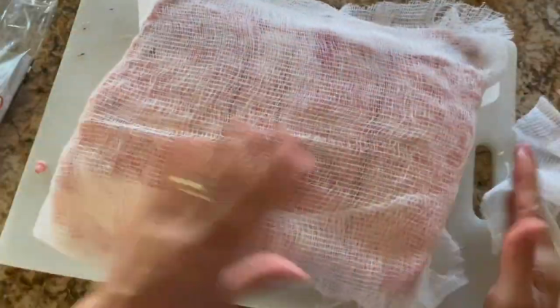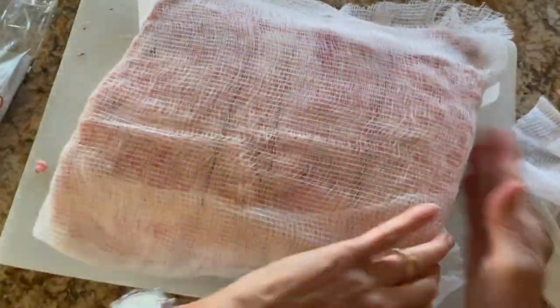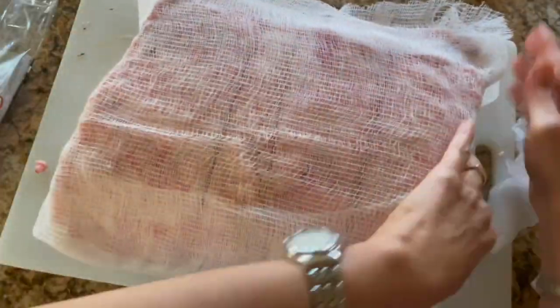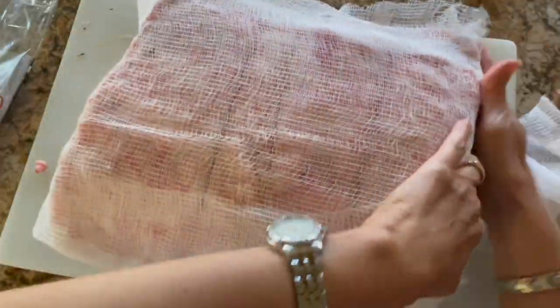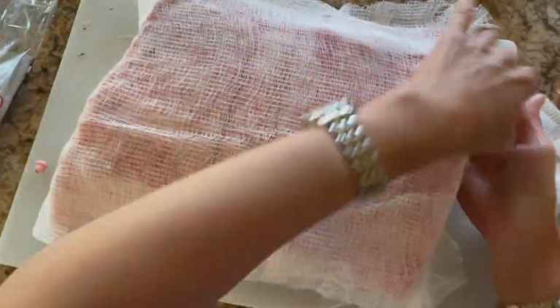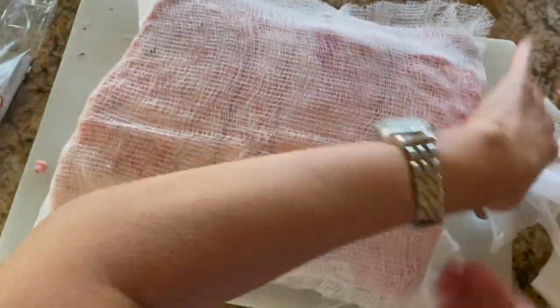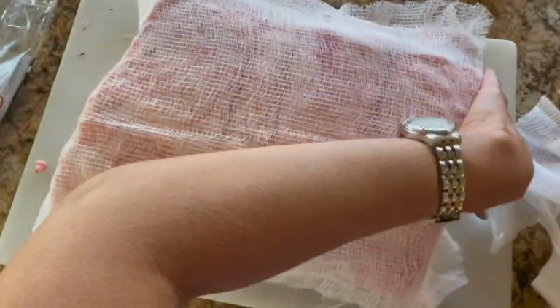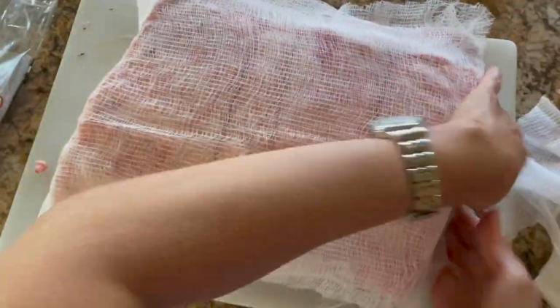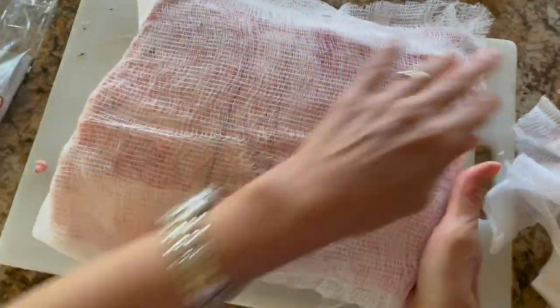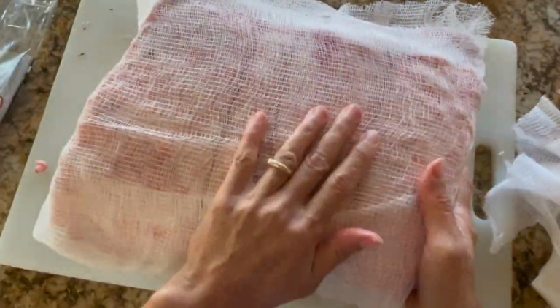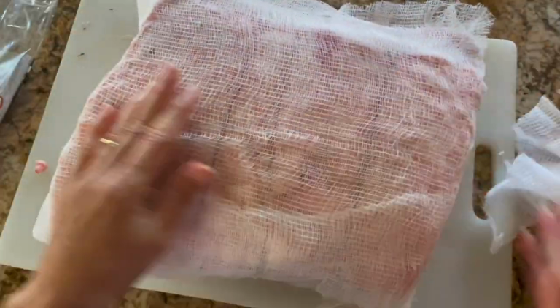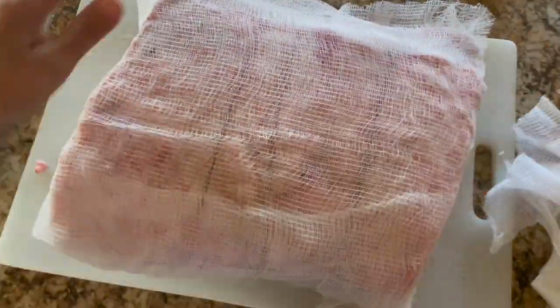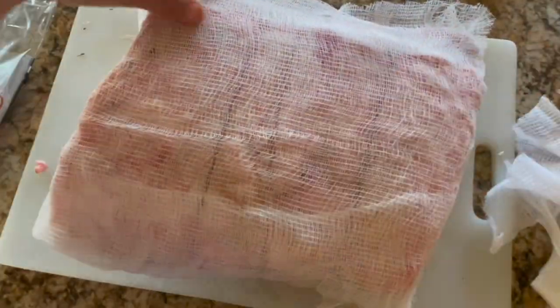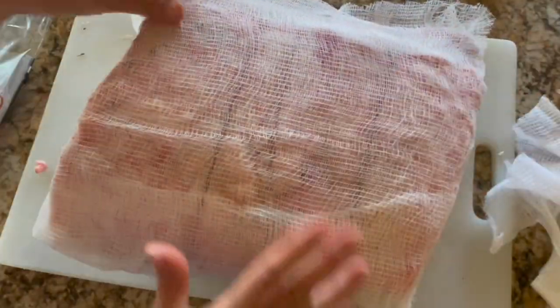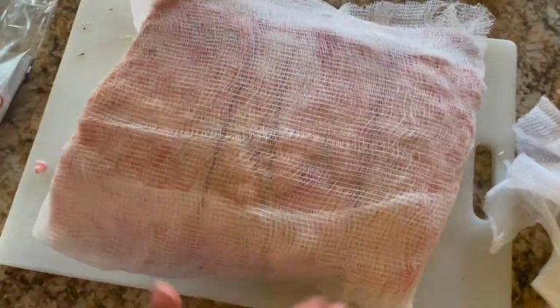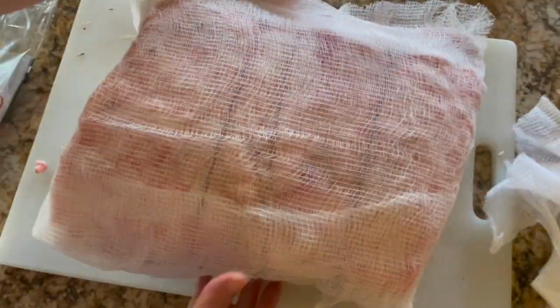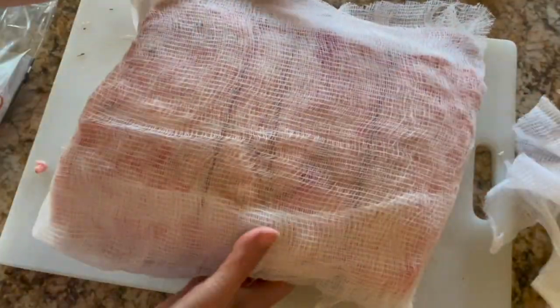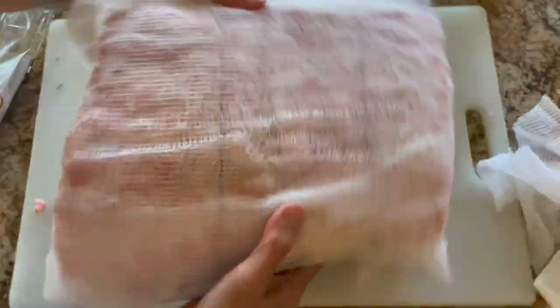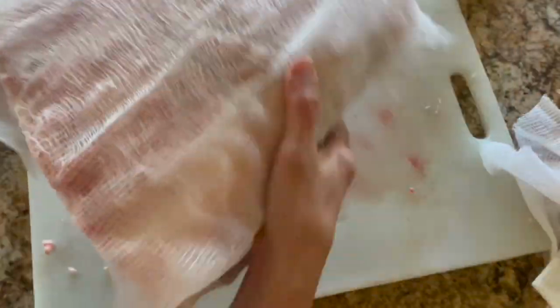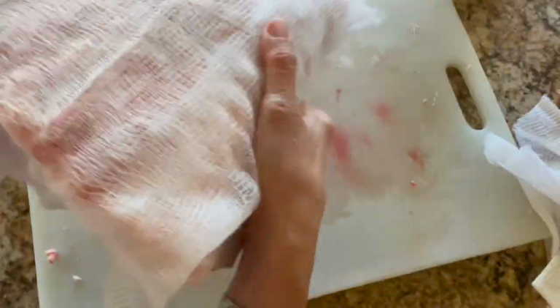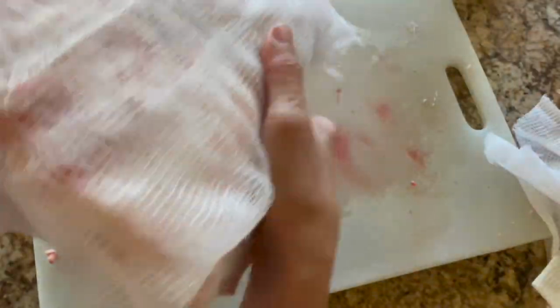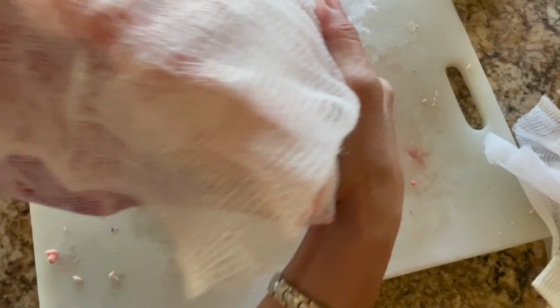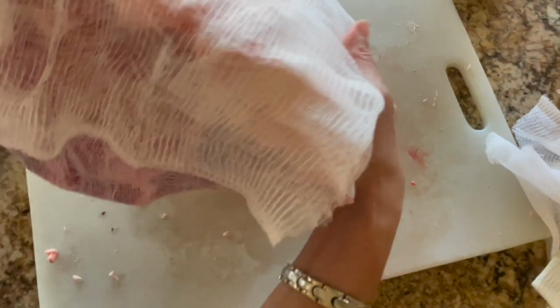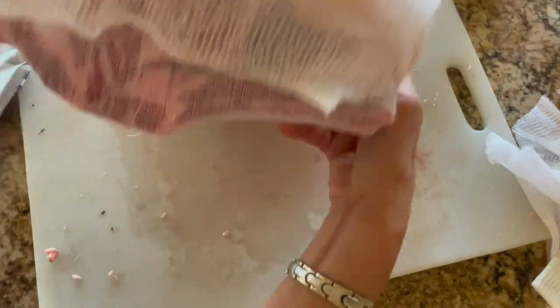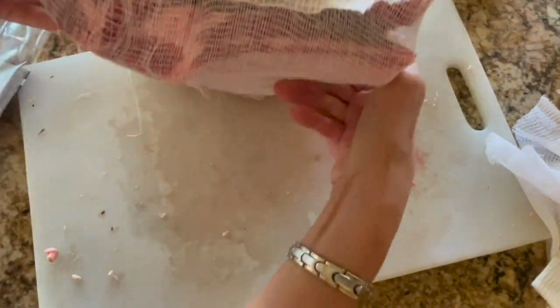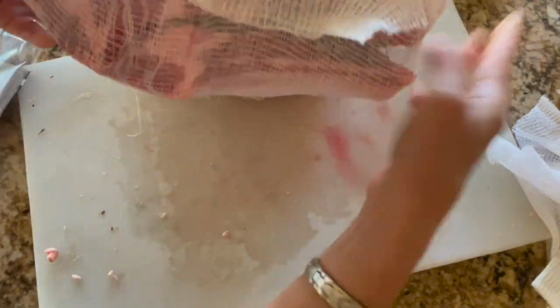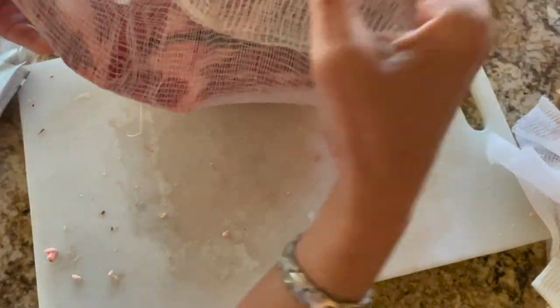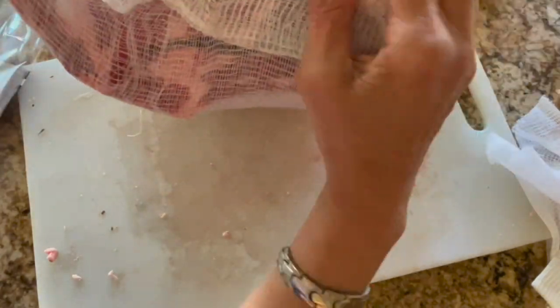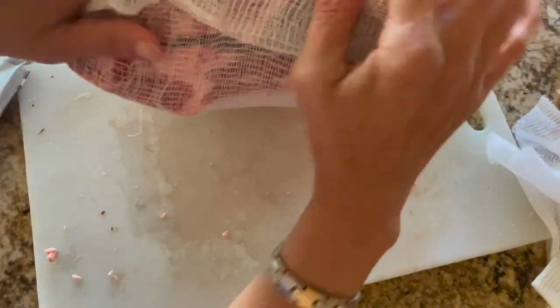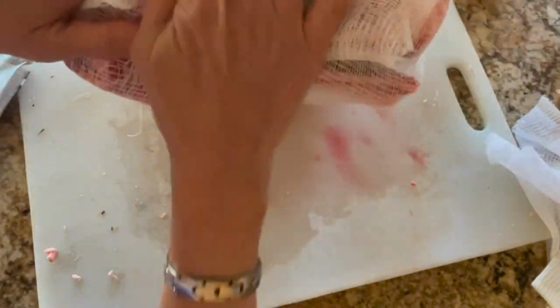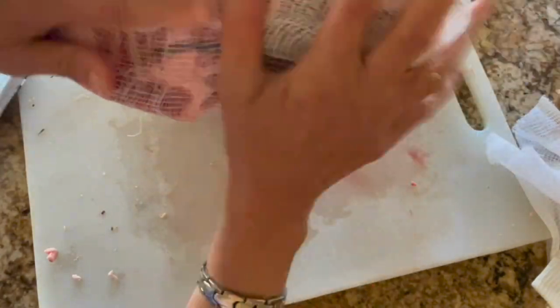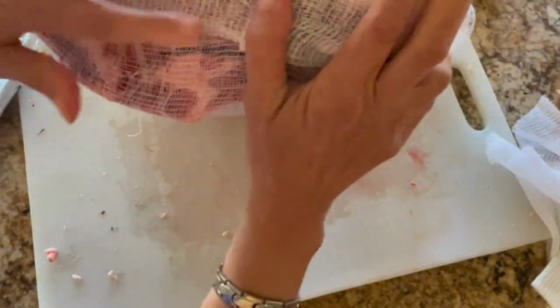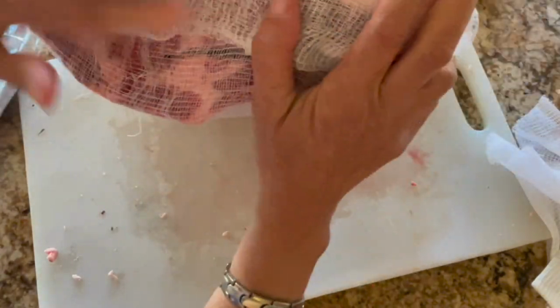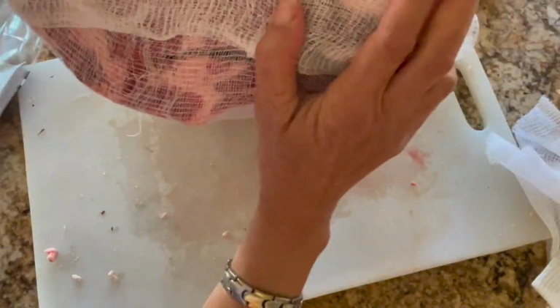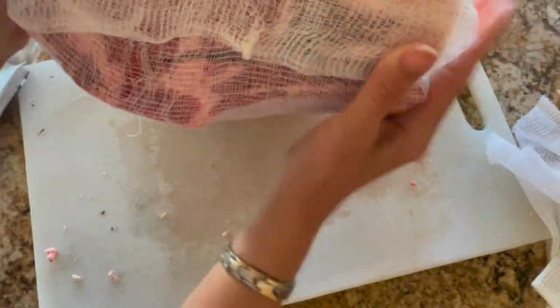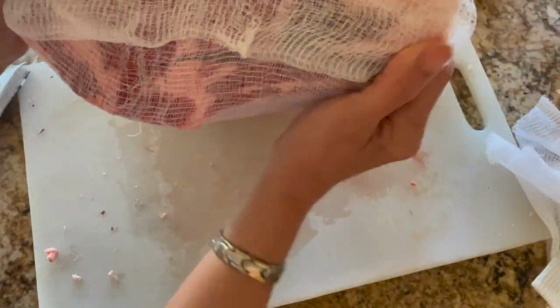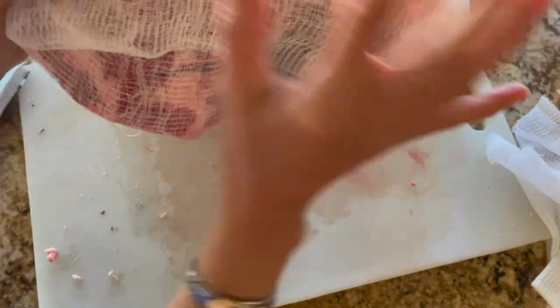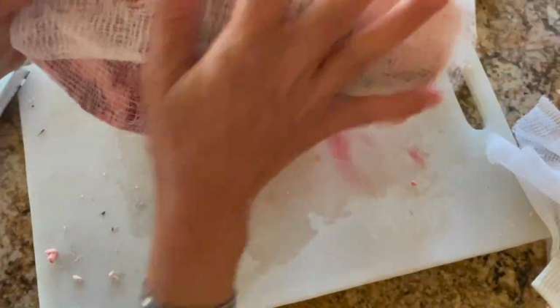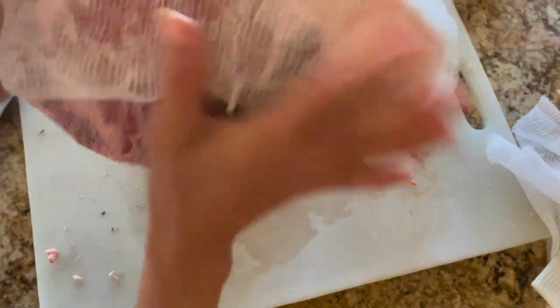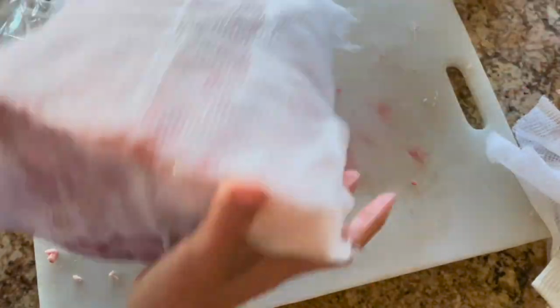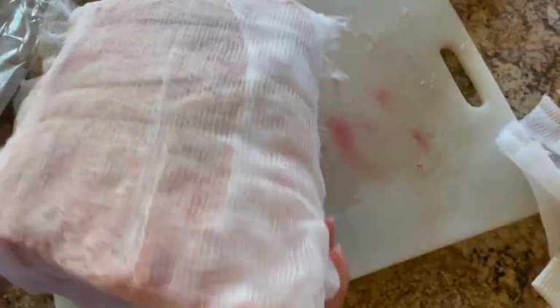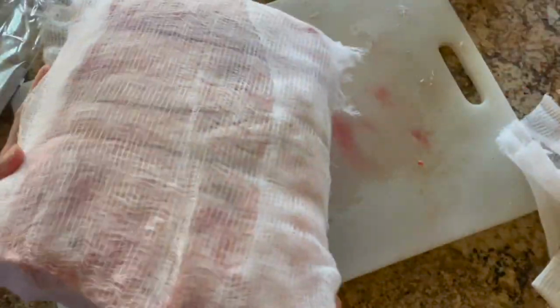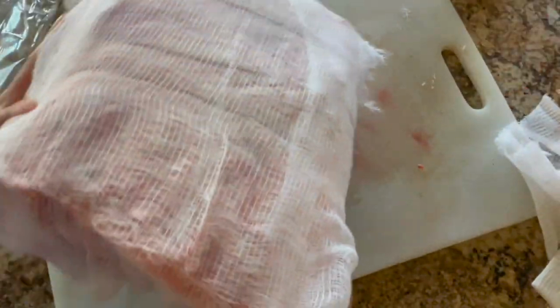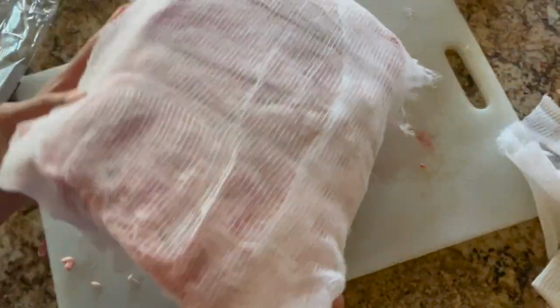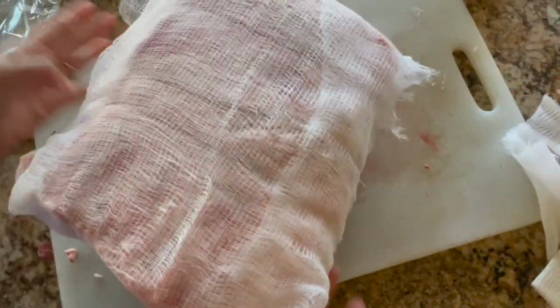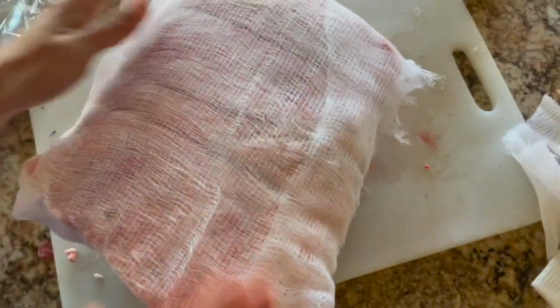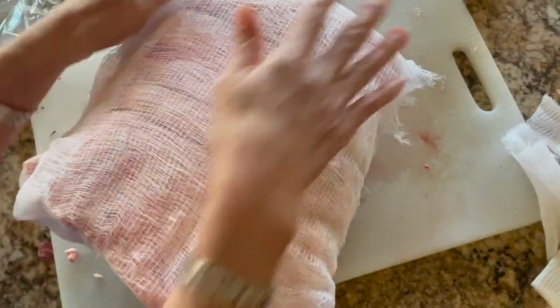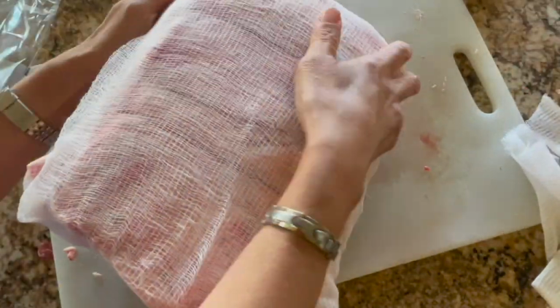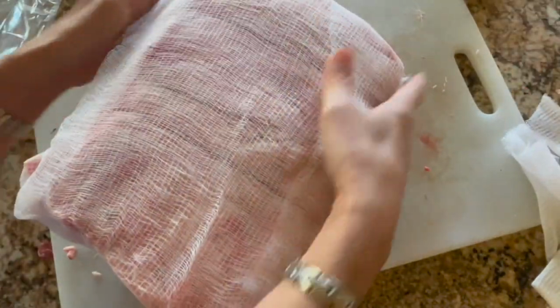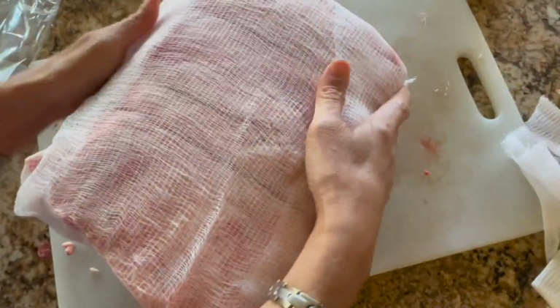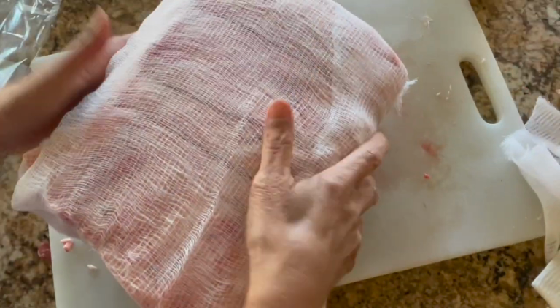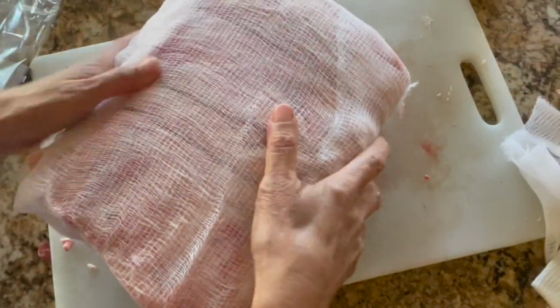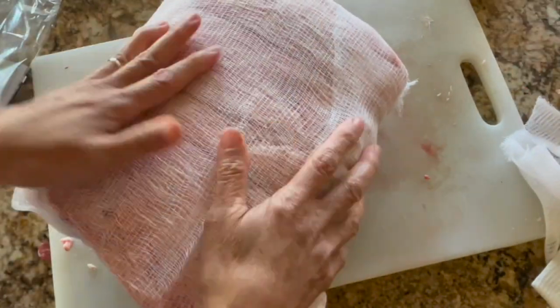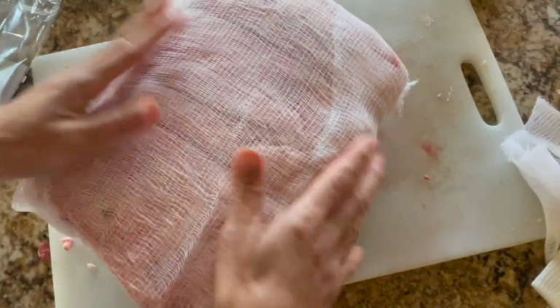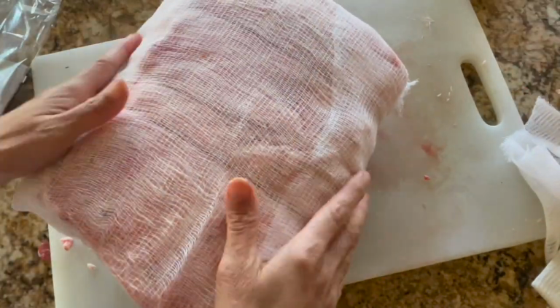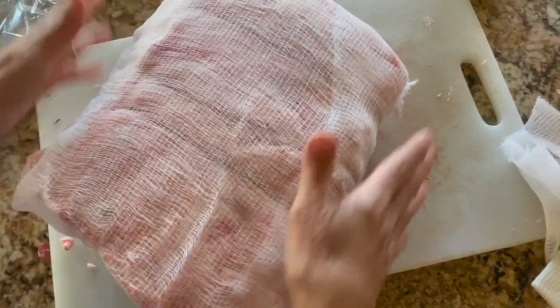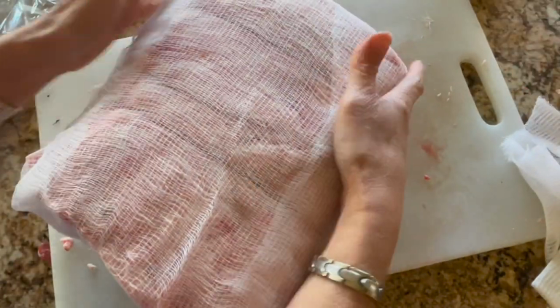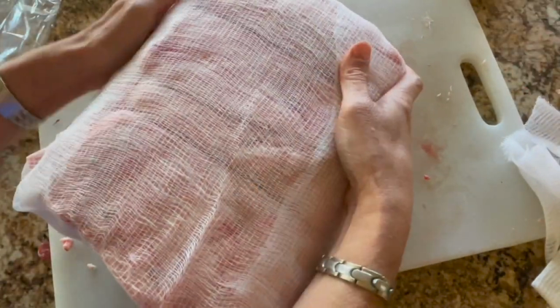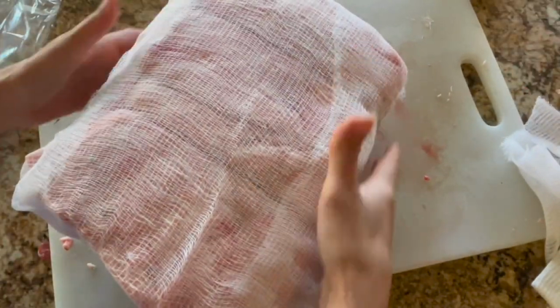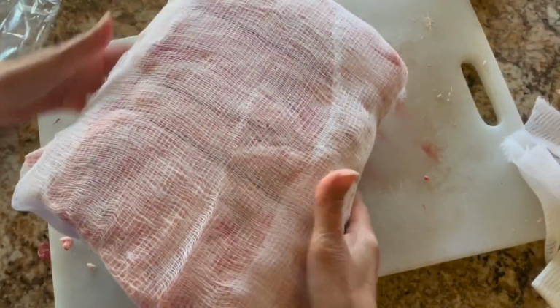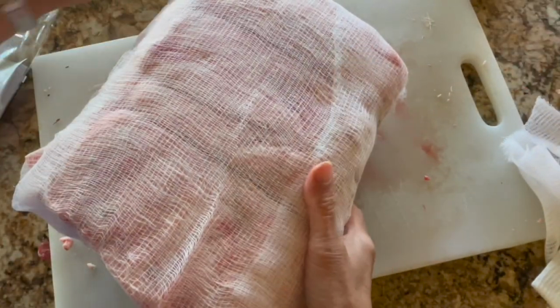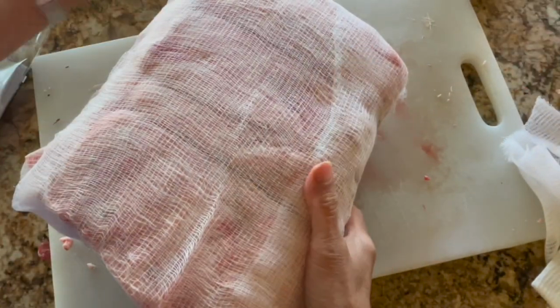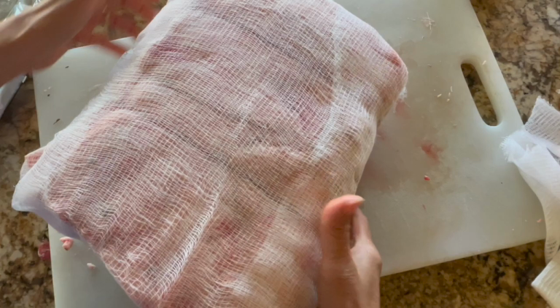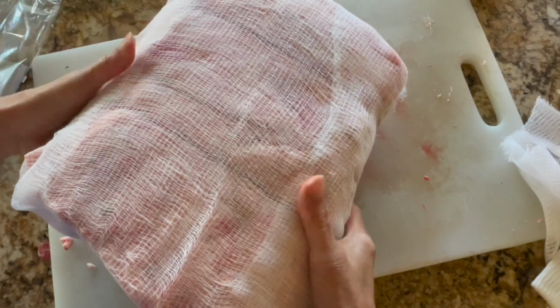It's pretty much all encased in cheesecloth and it is pretty dry.